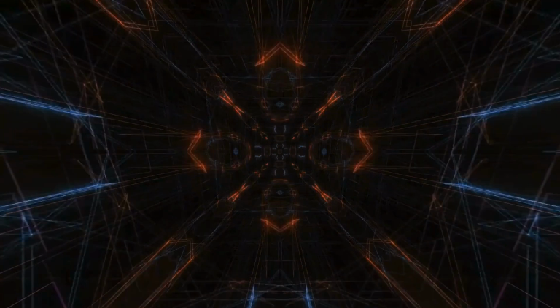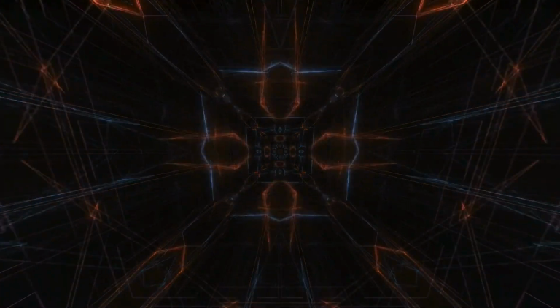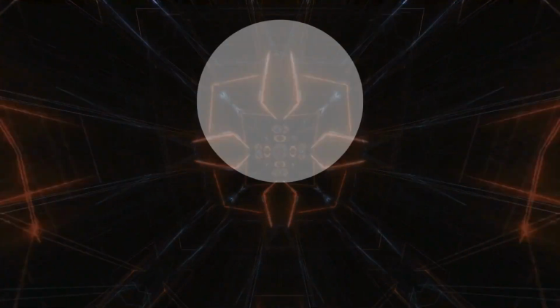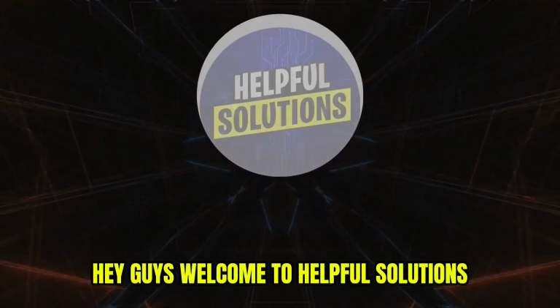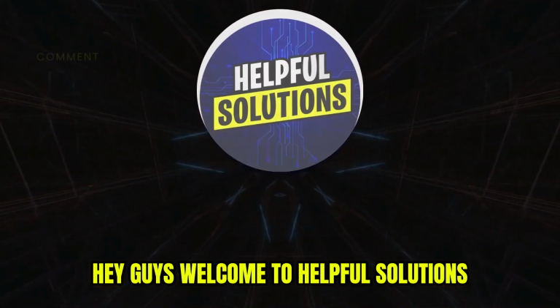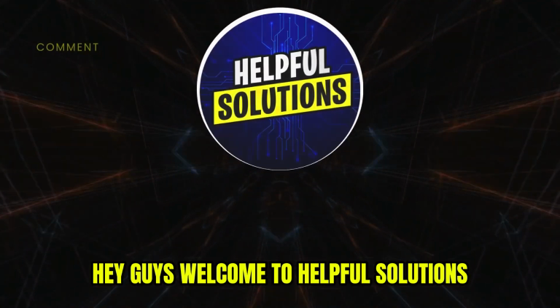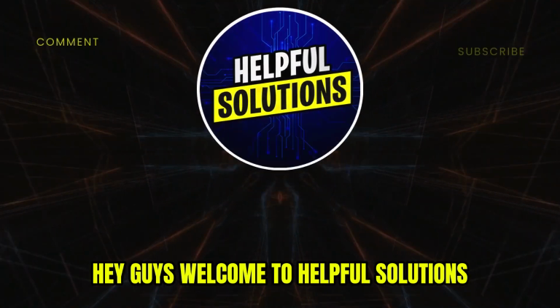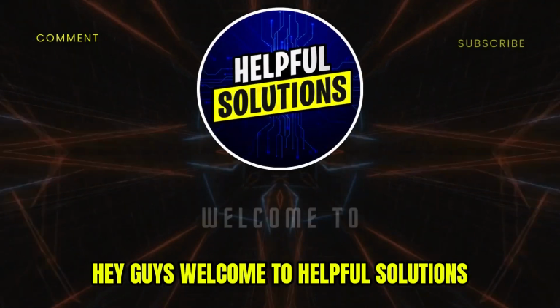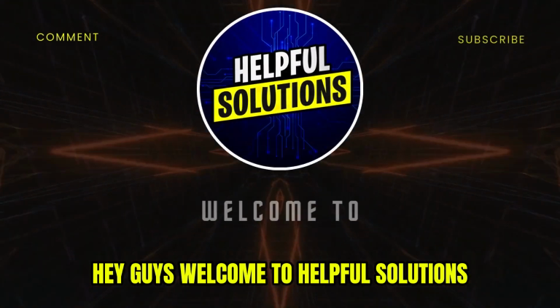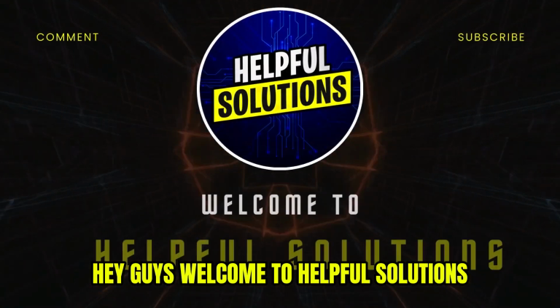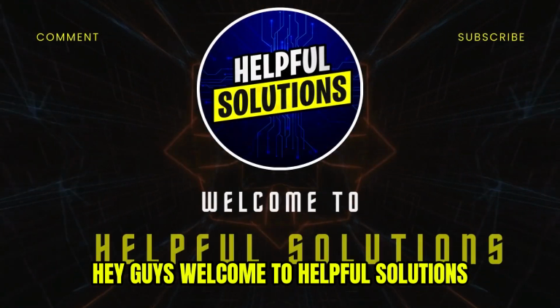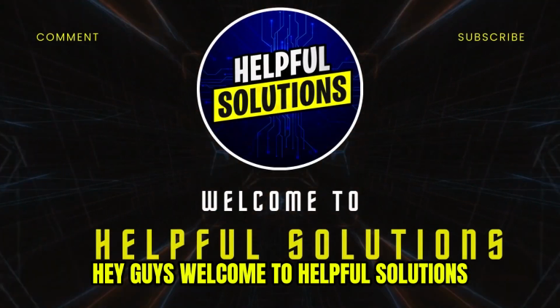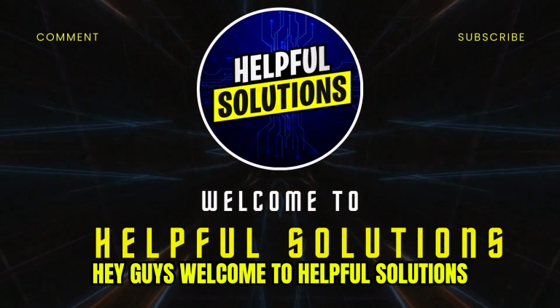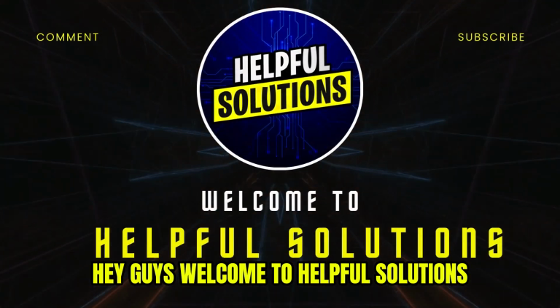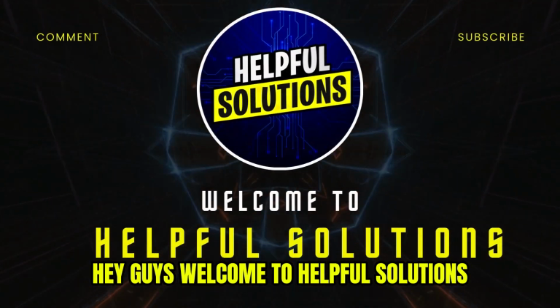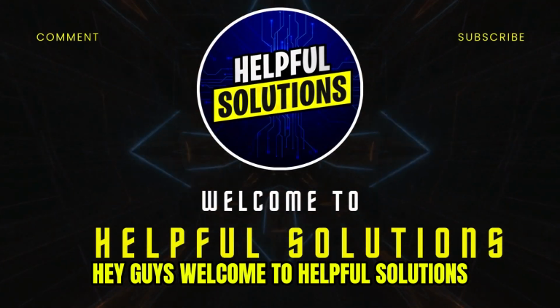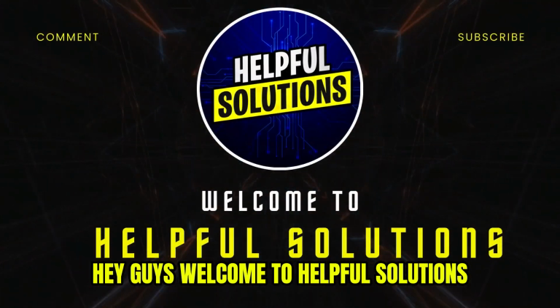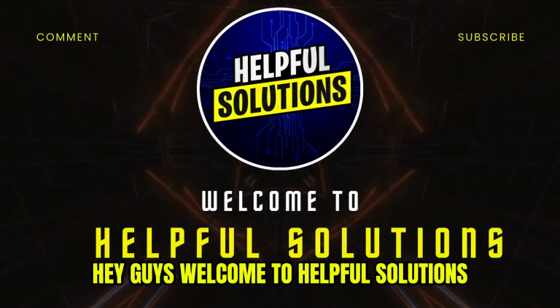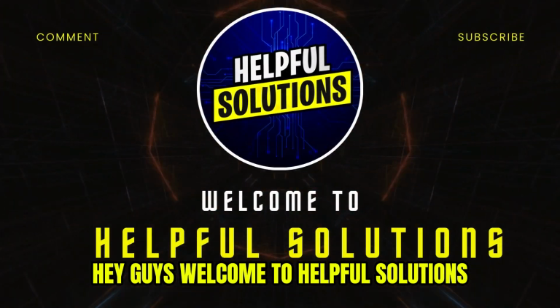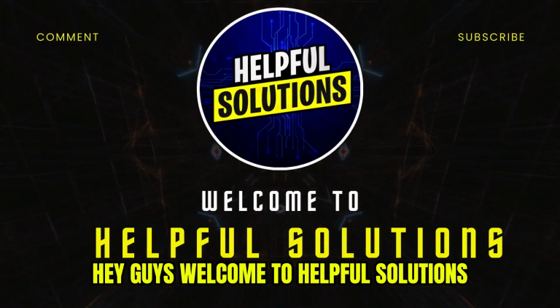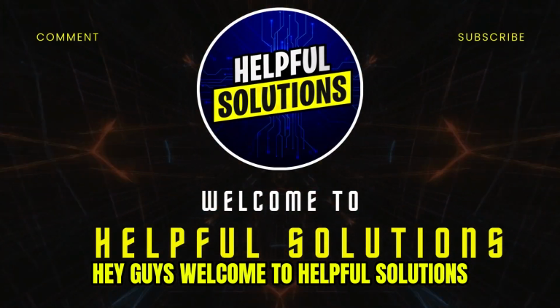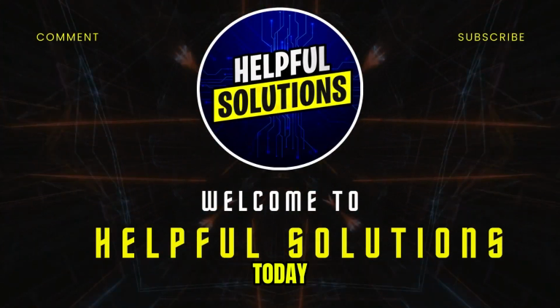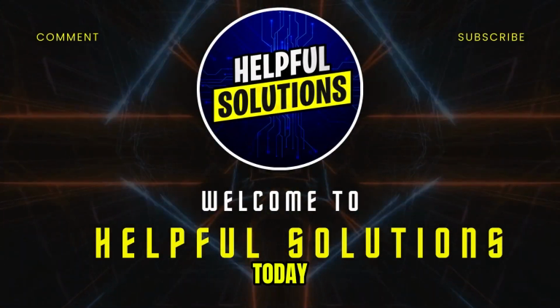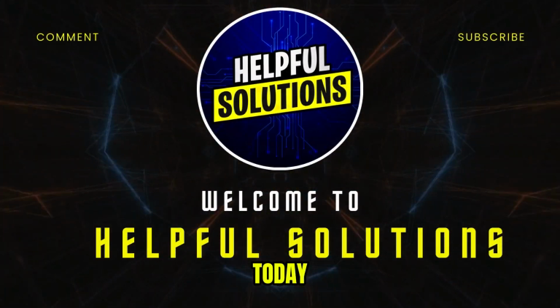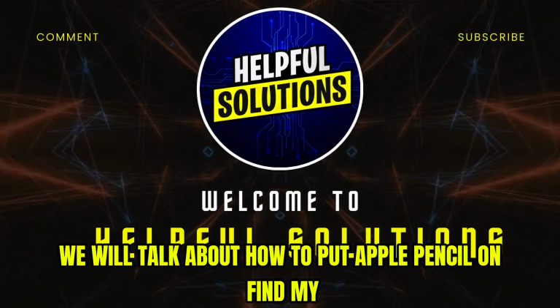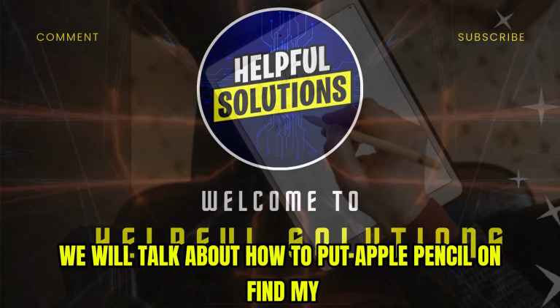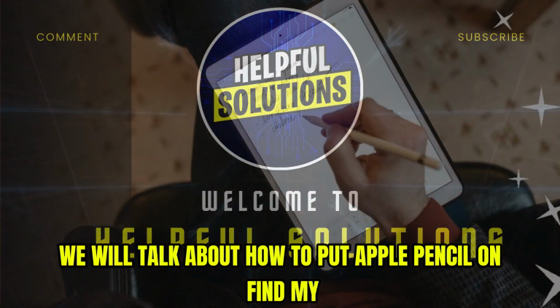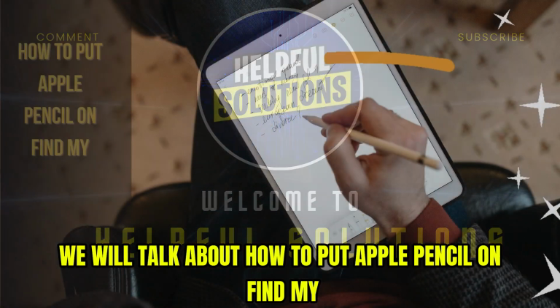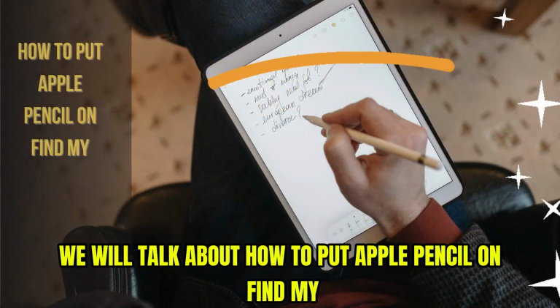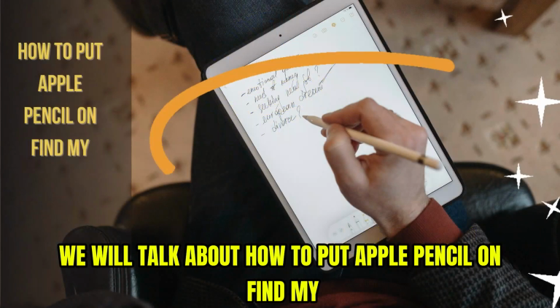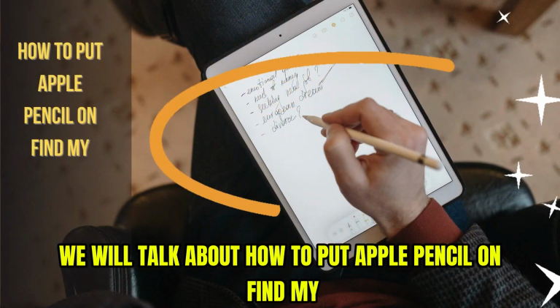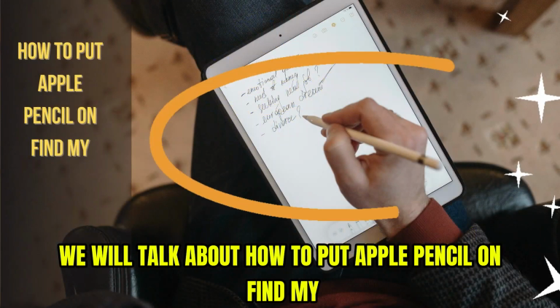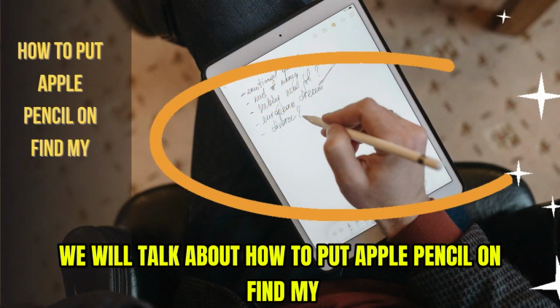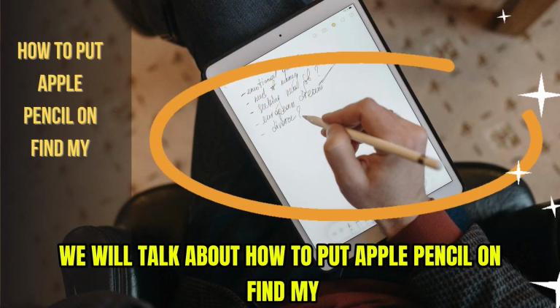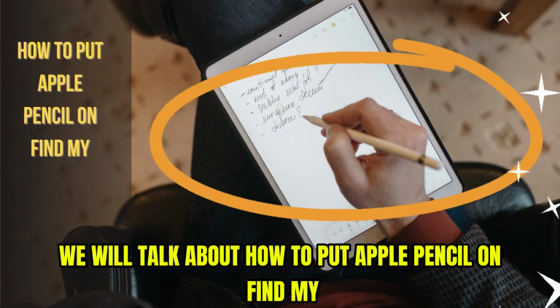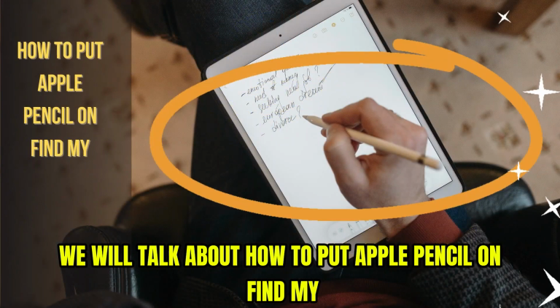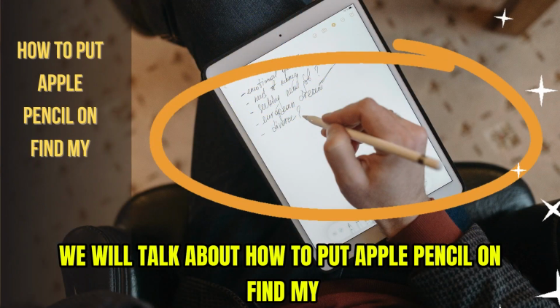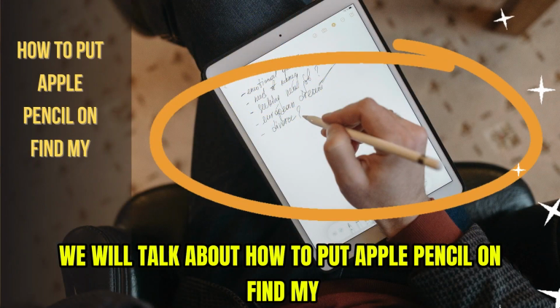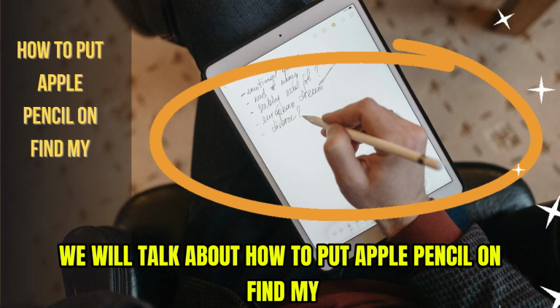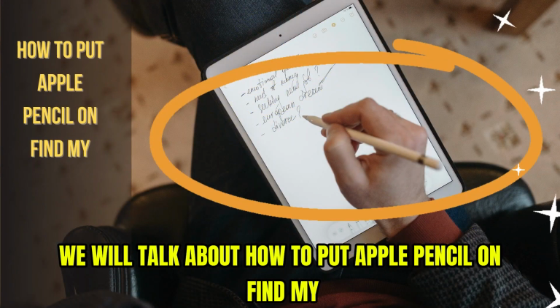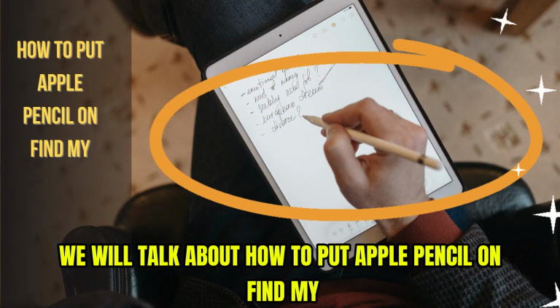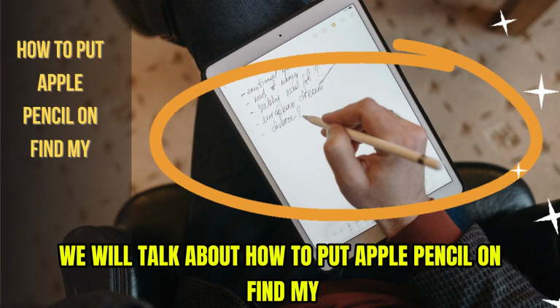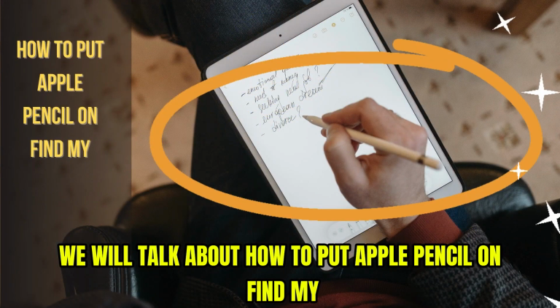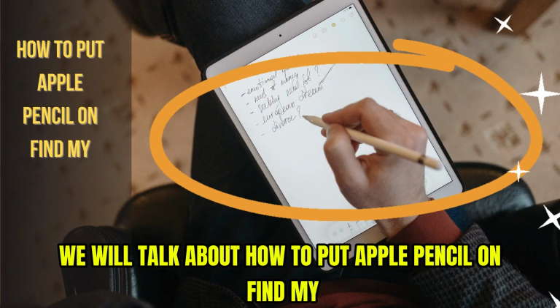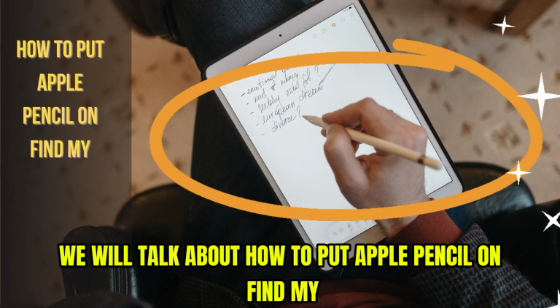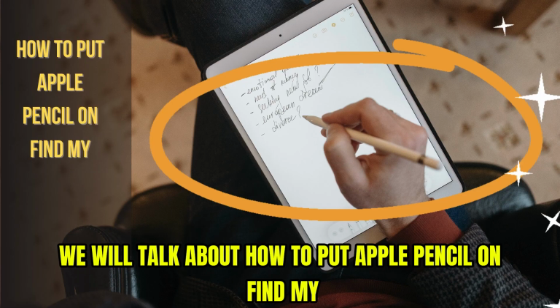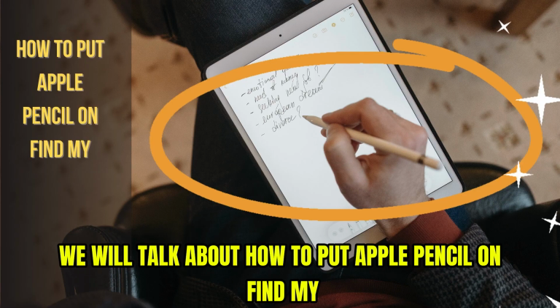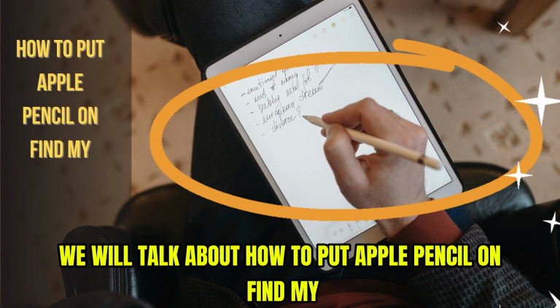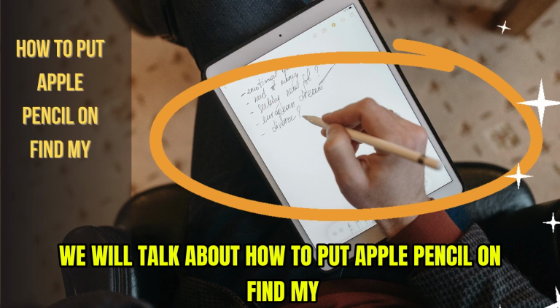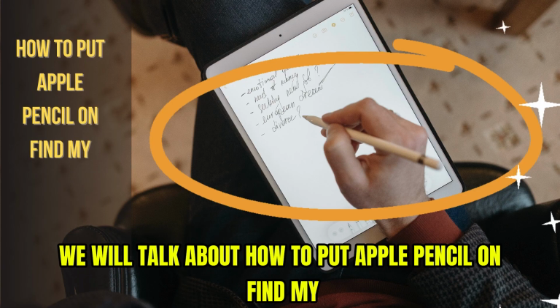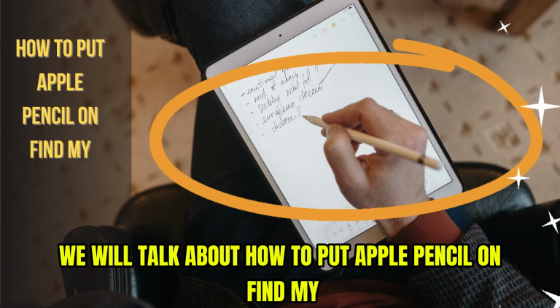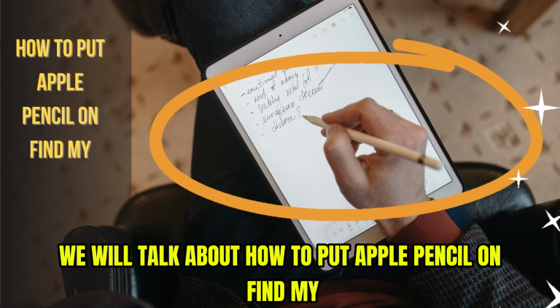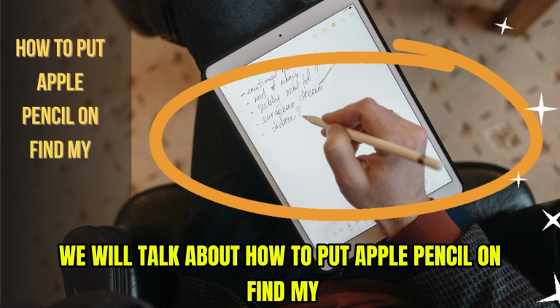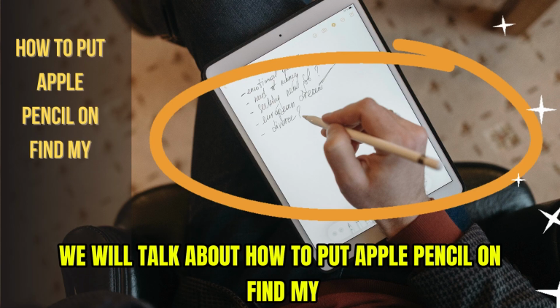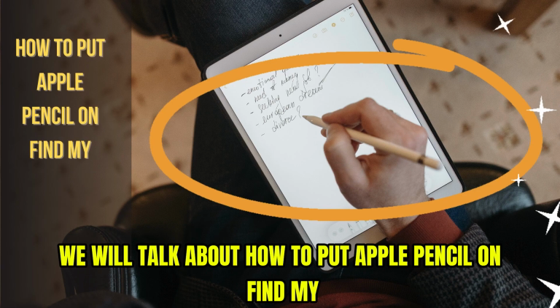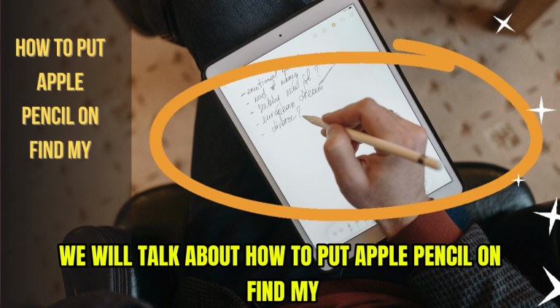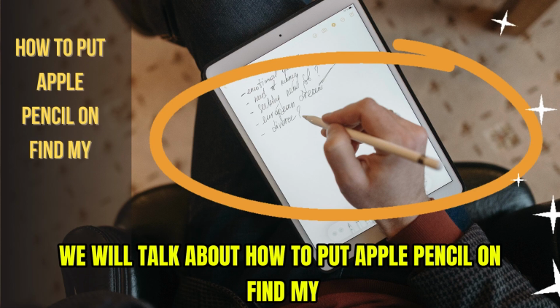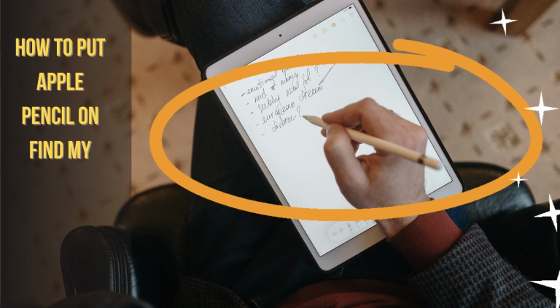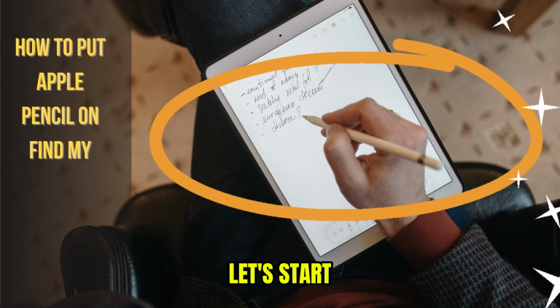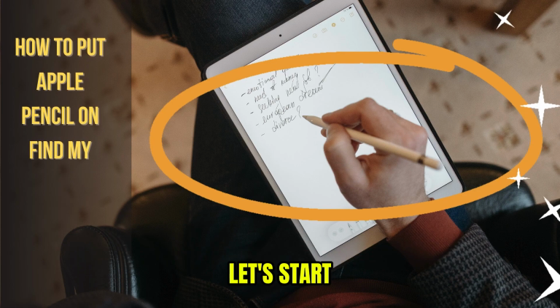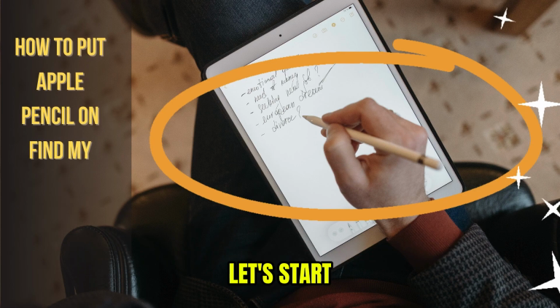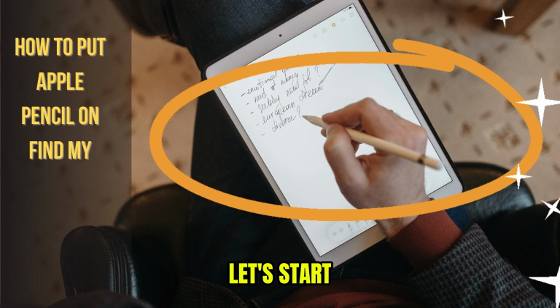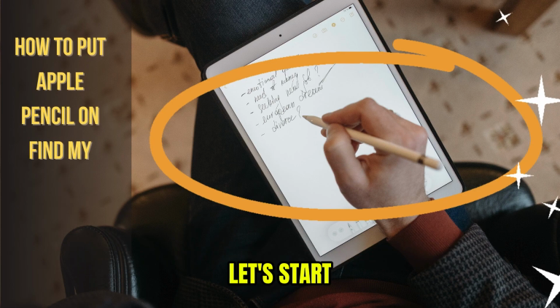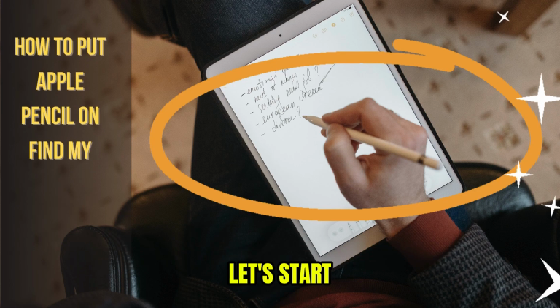Hey guys, welcome to Helpful Solutions. Today, we will talk about how to put Apple Pencil on Find My. Let's start.